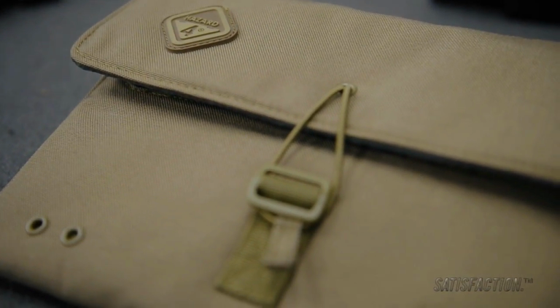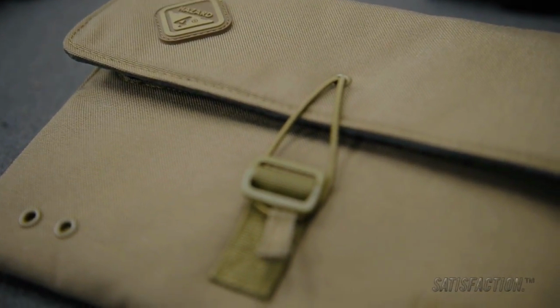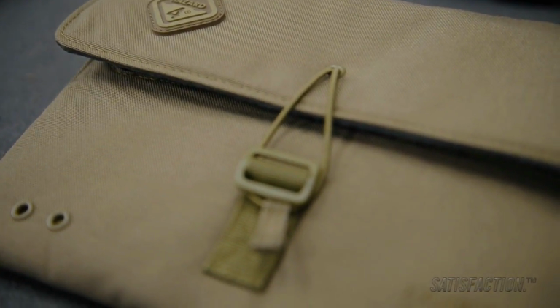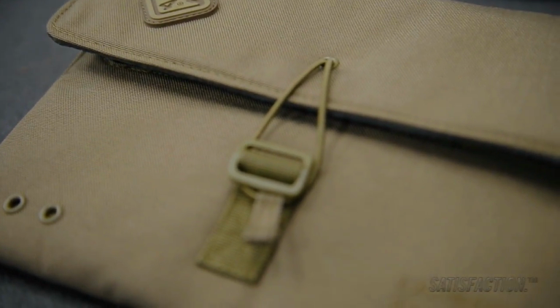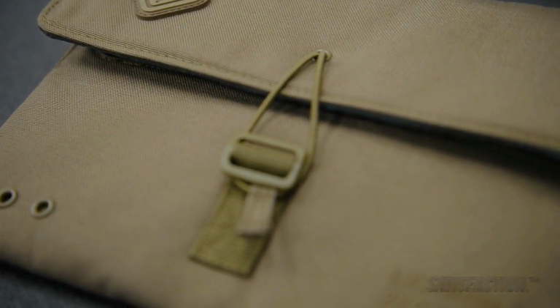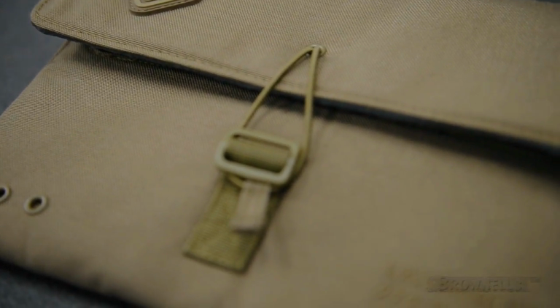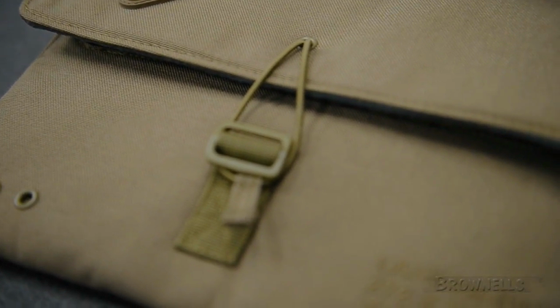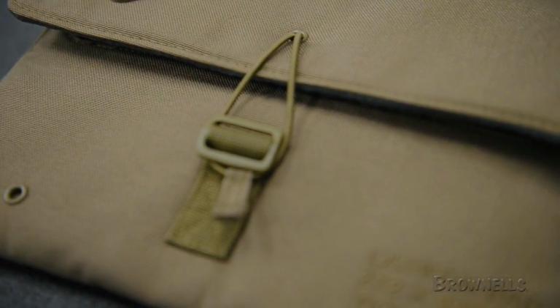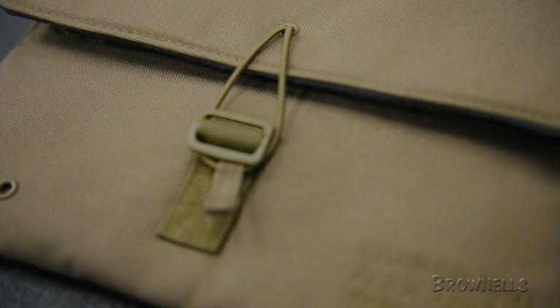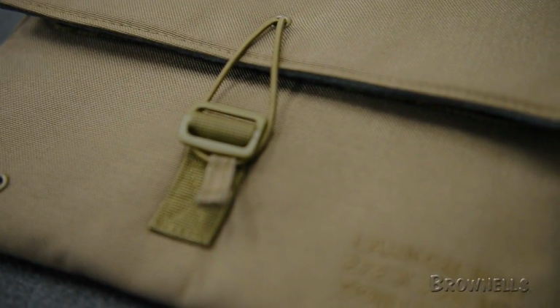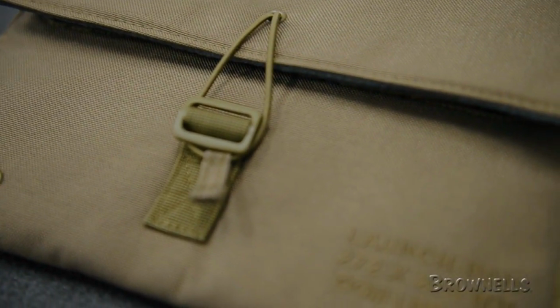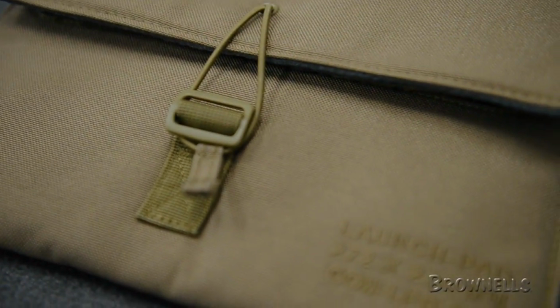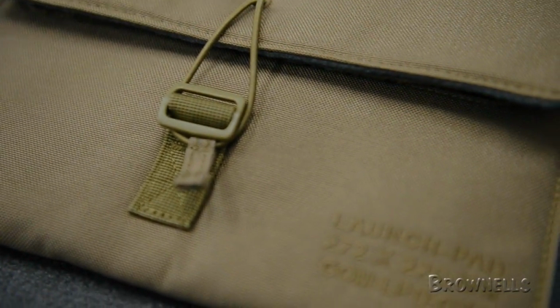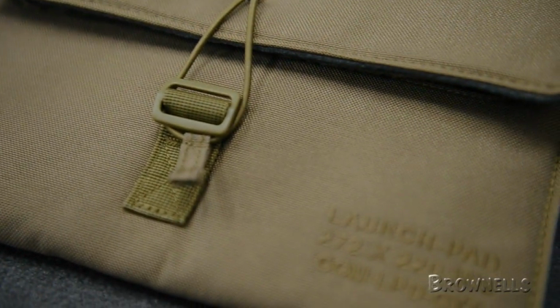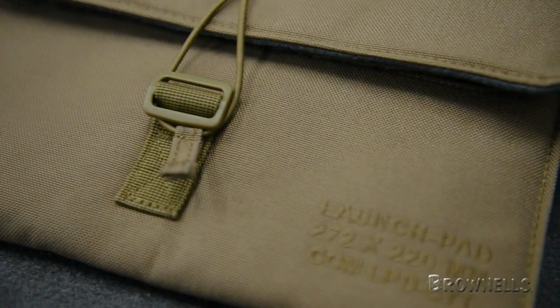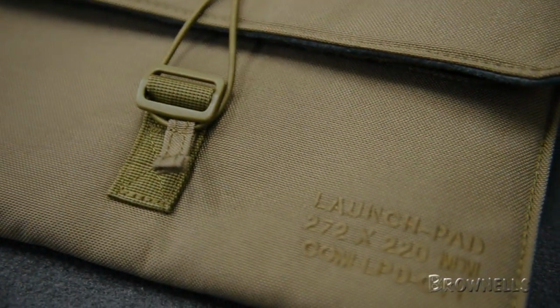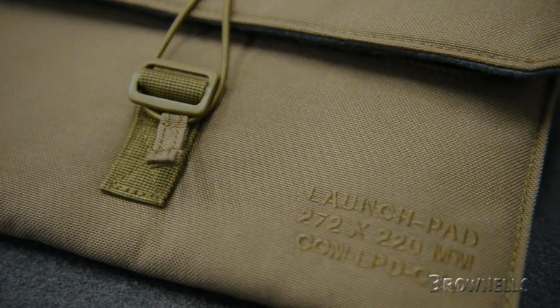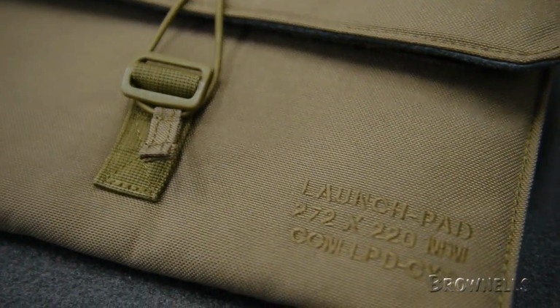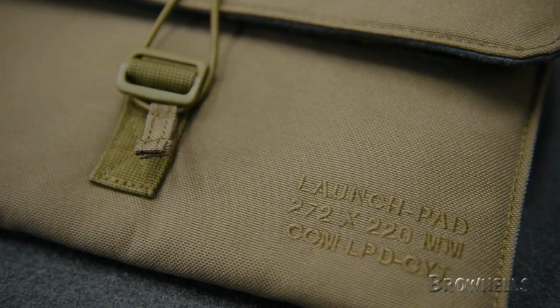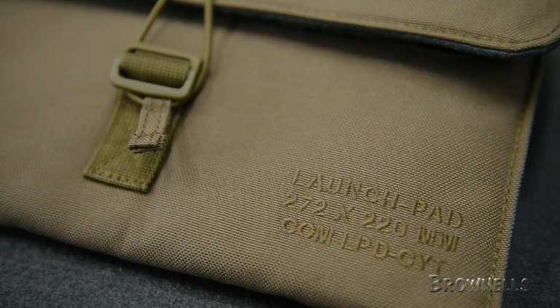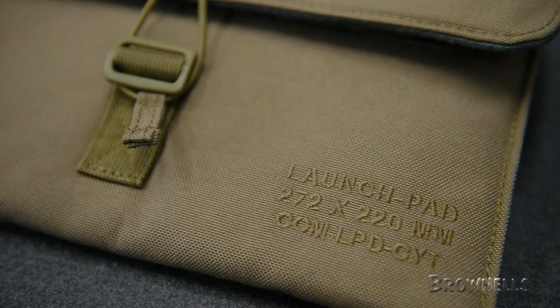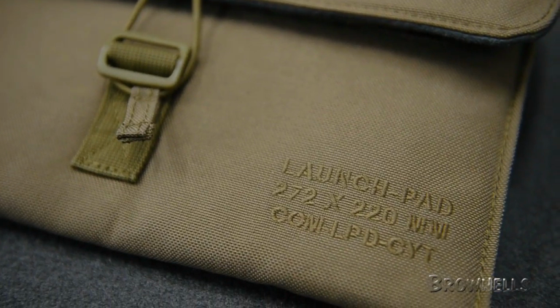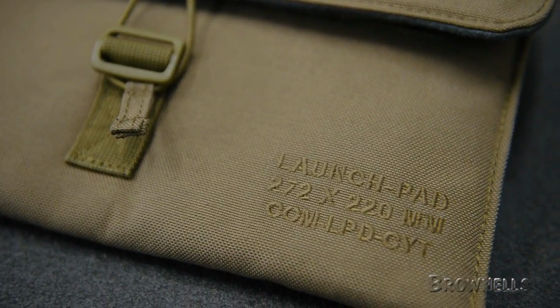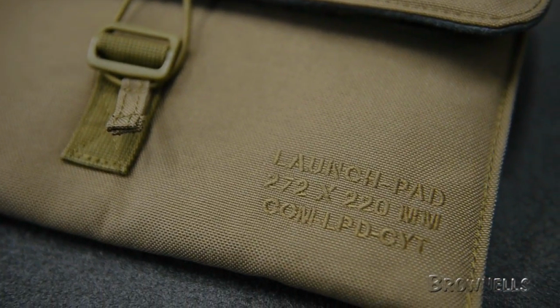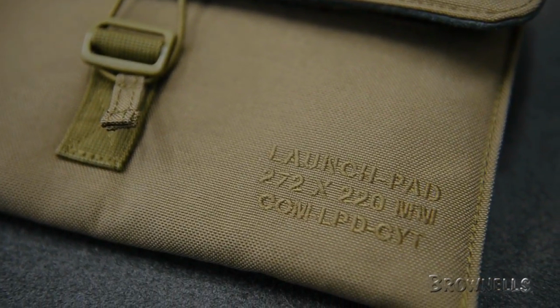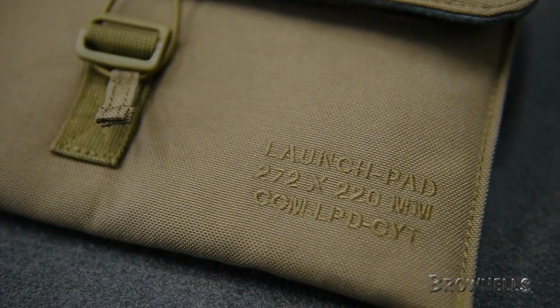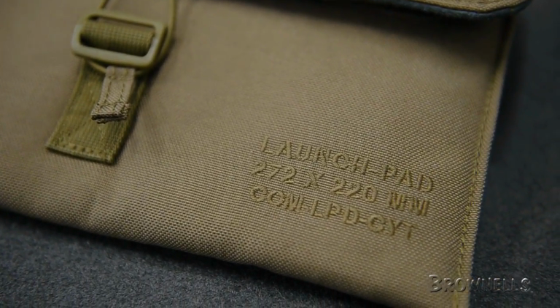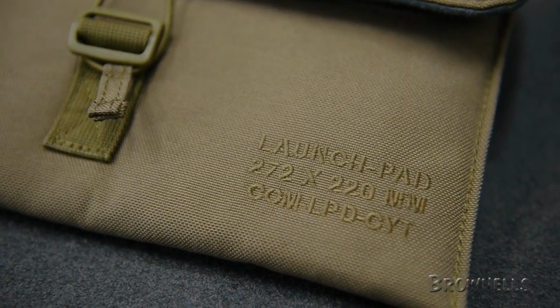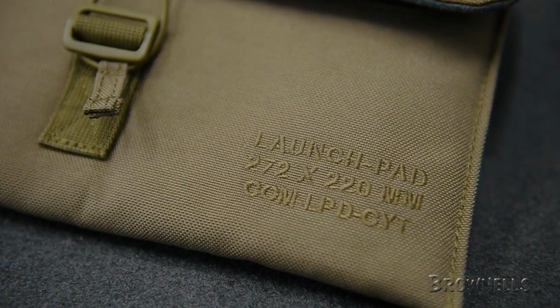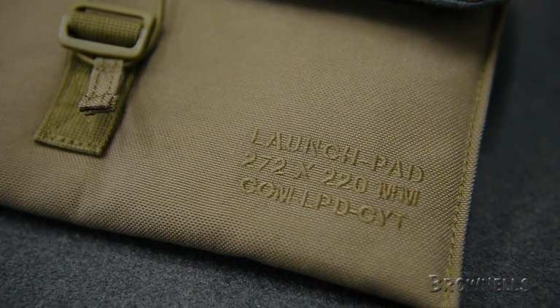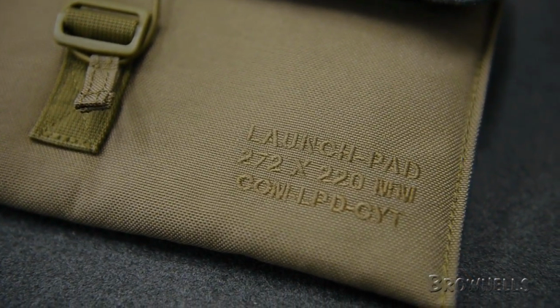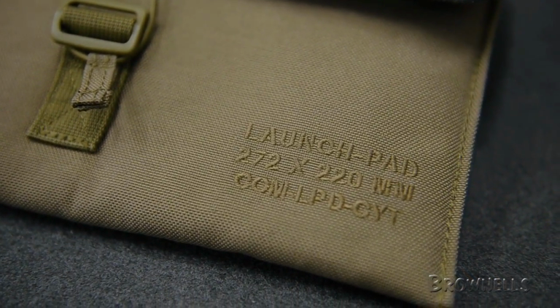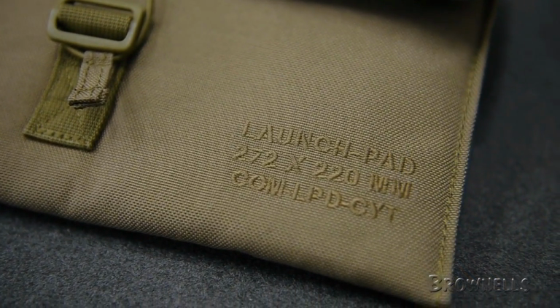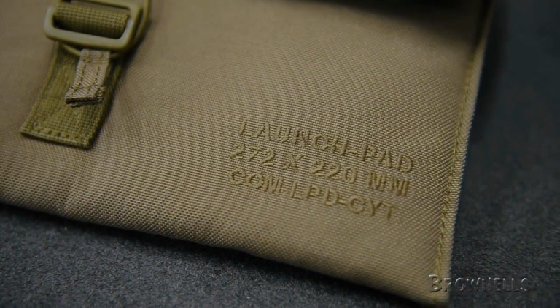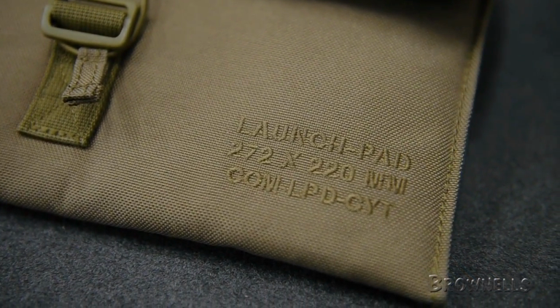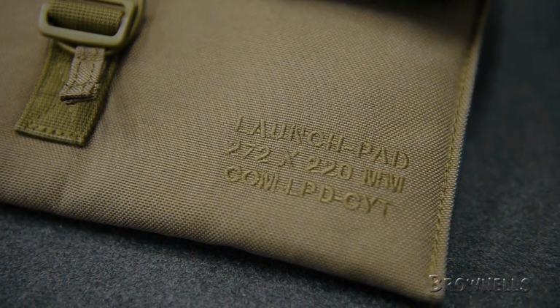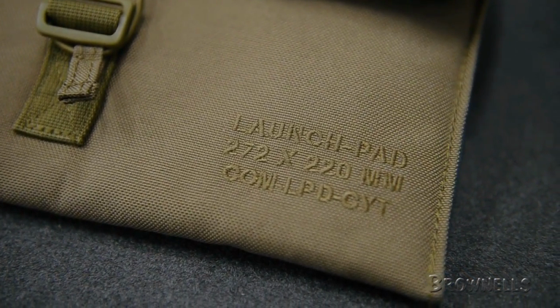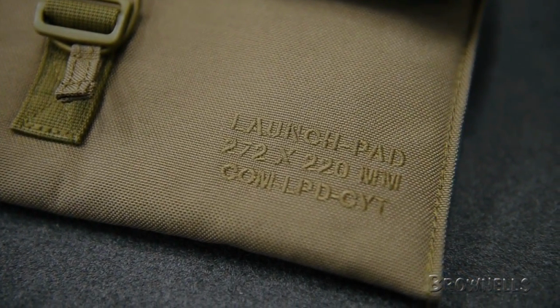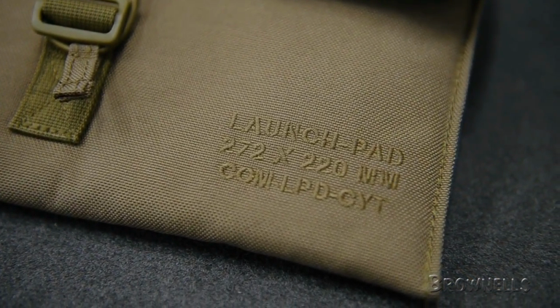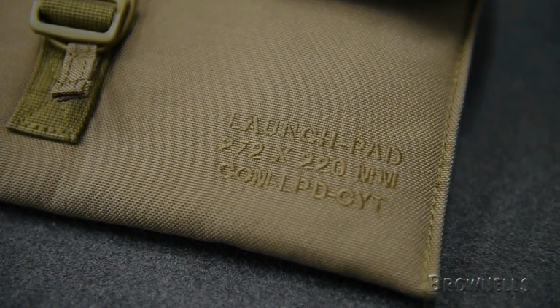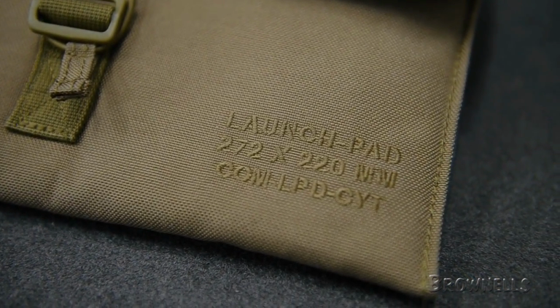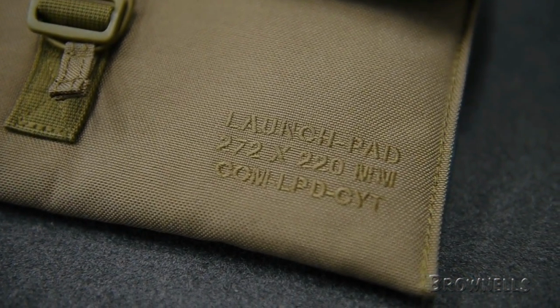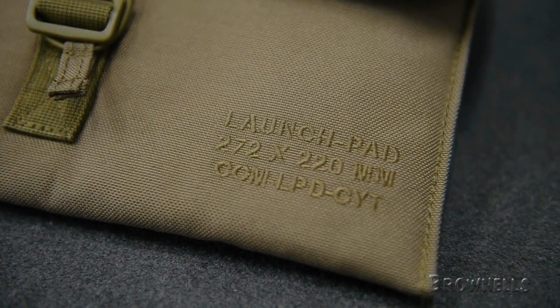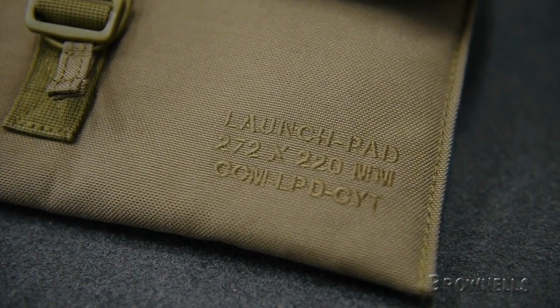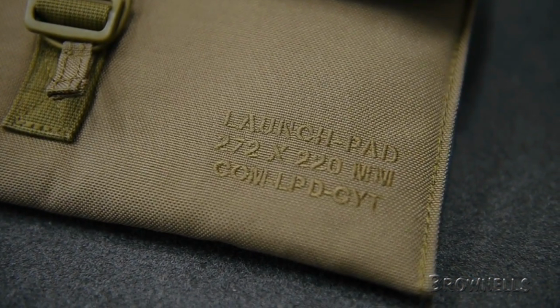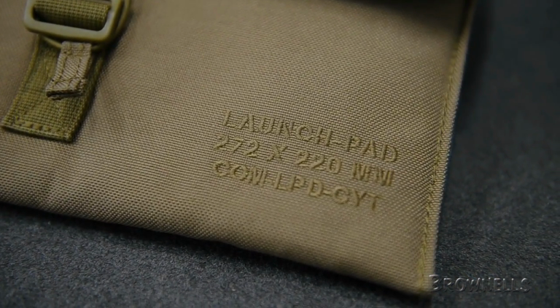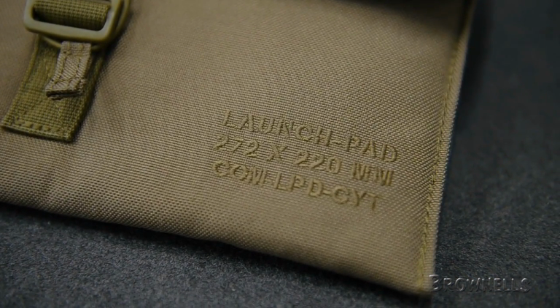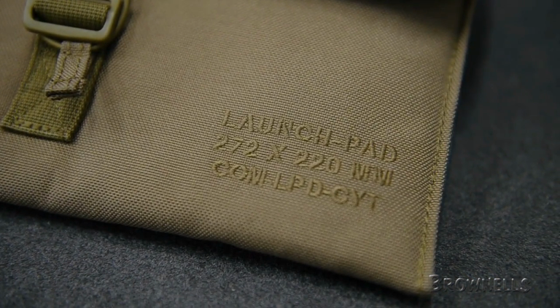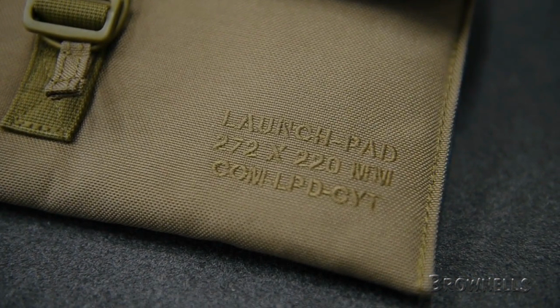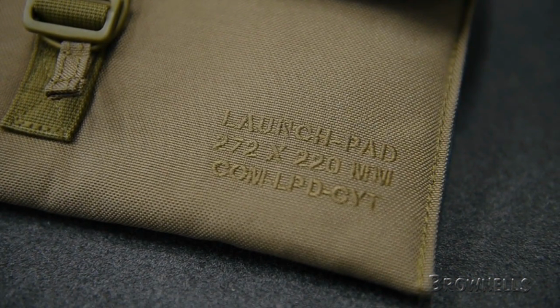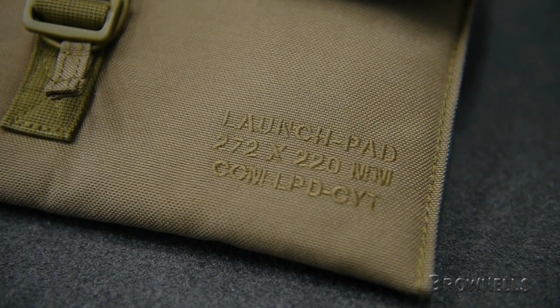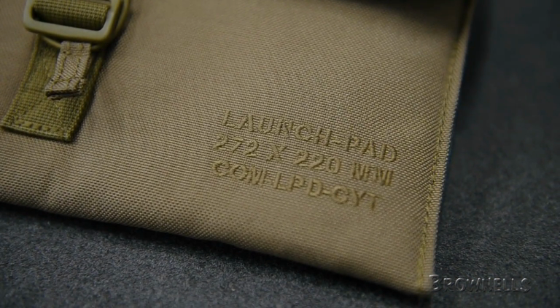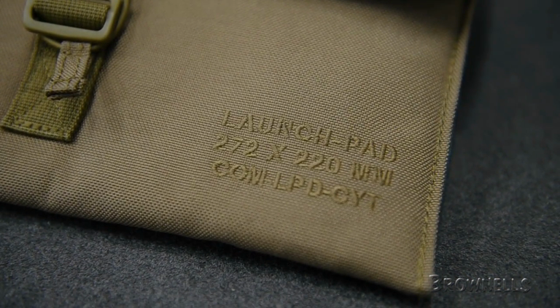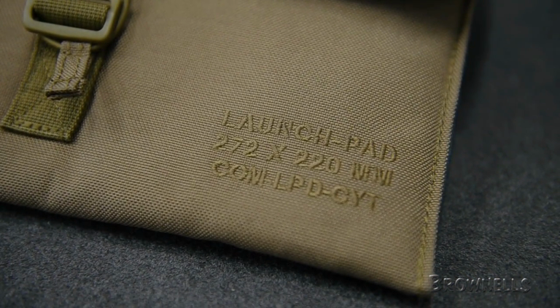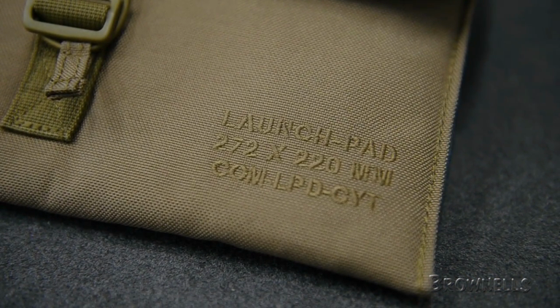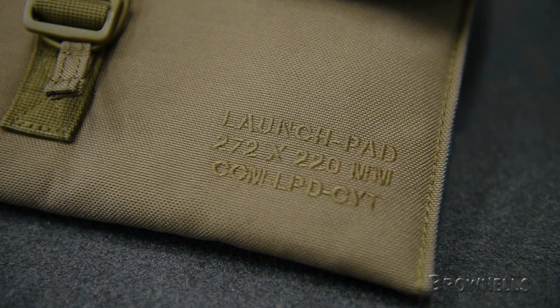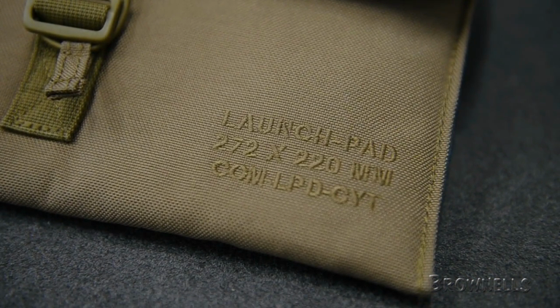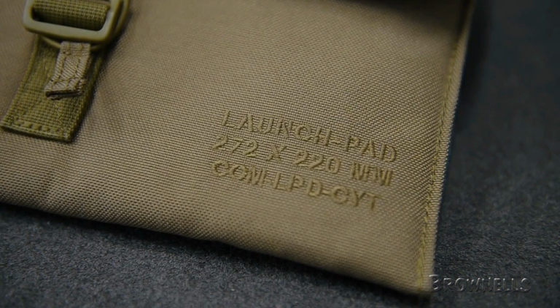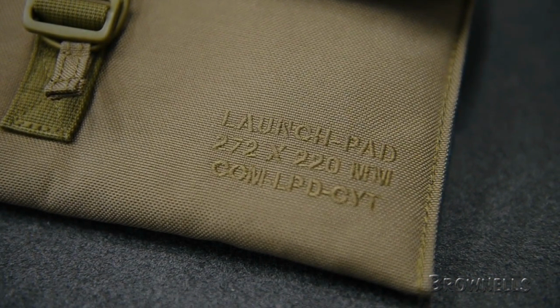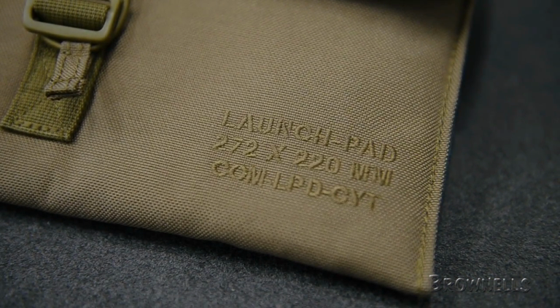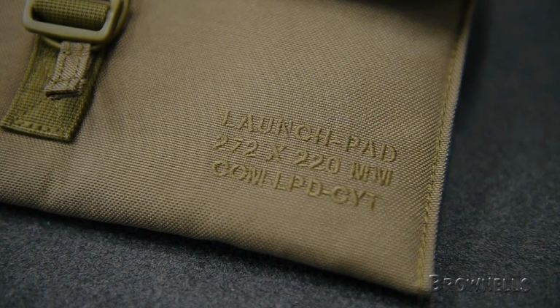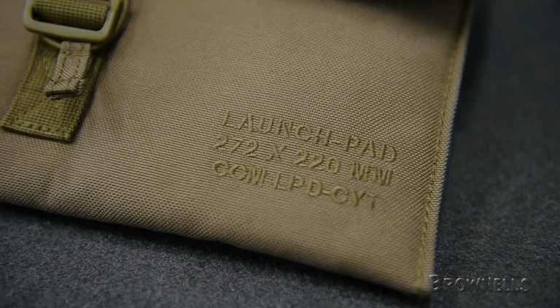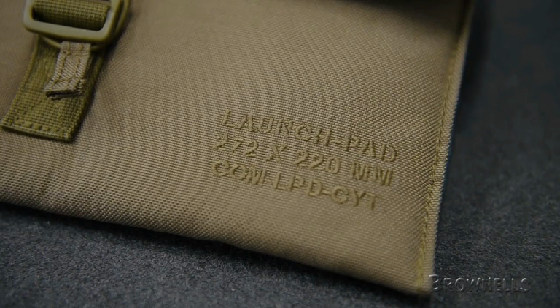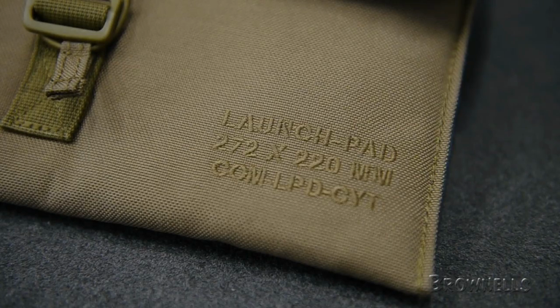As always, everything Brownells Law Enforcement sells is backed by our 100% unconditional lifetime satisfaction guarantee.